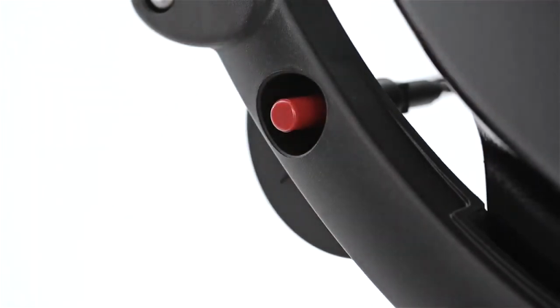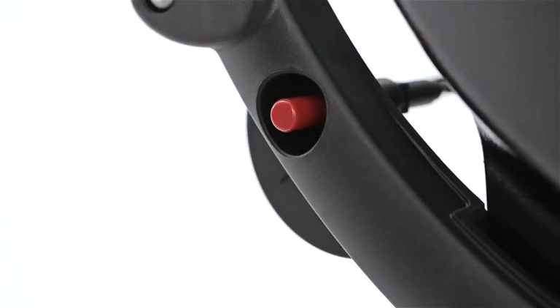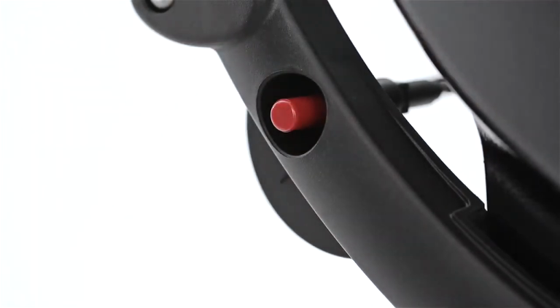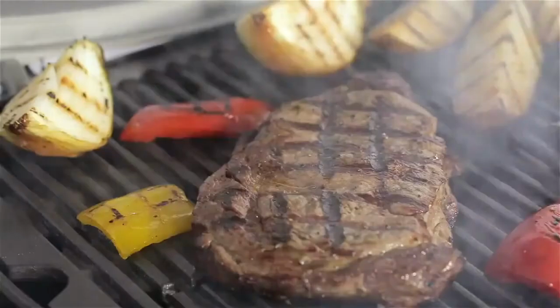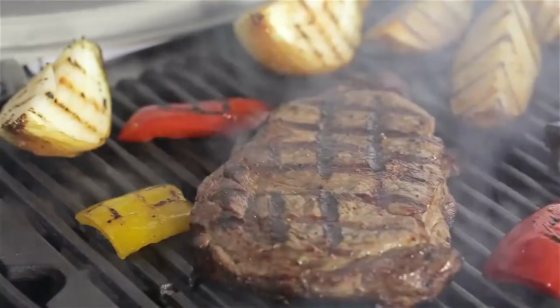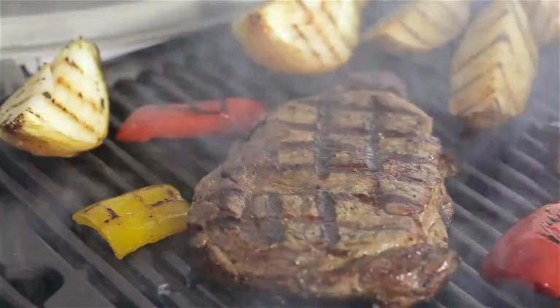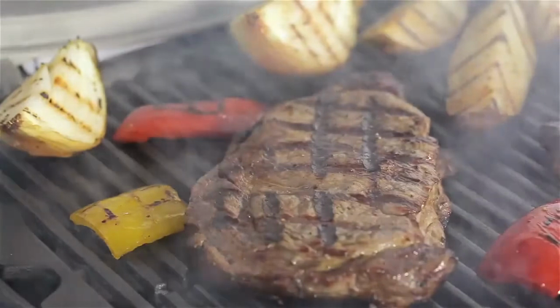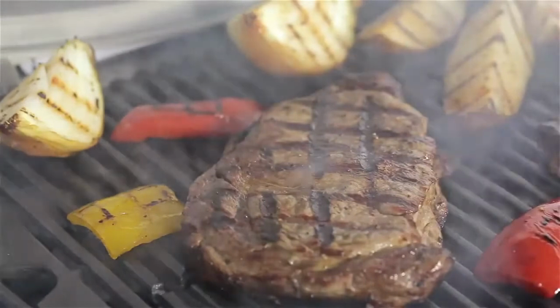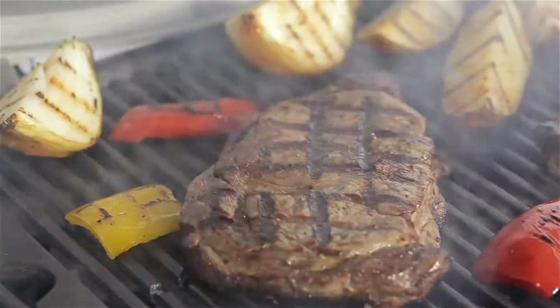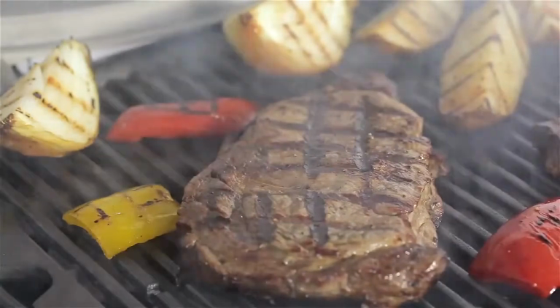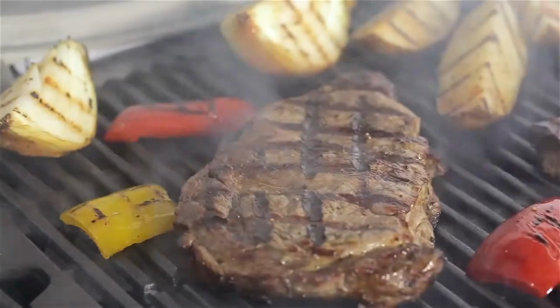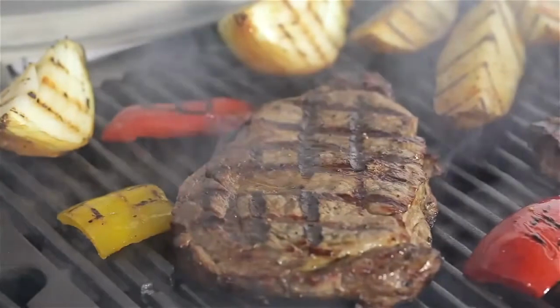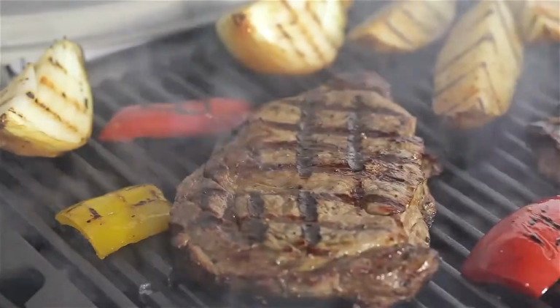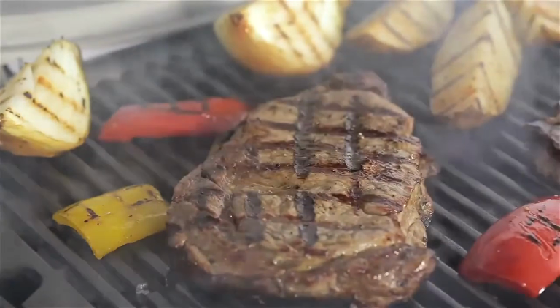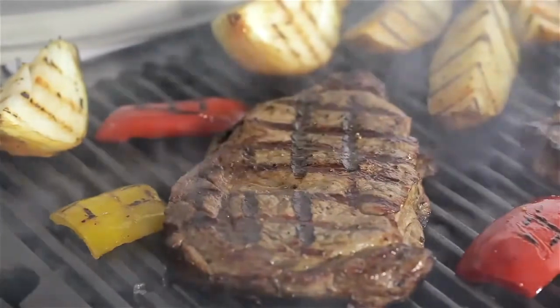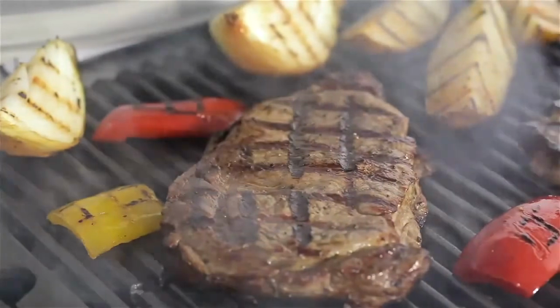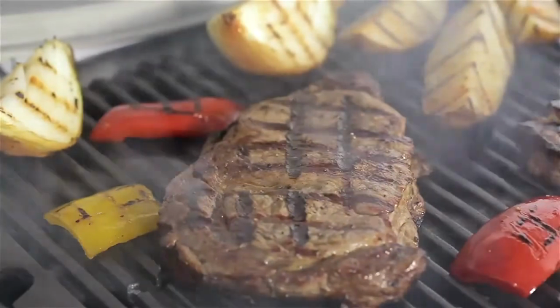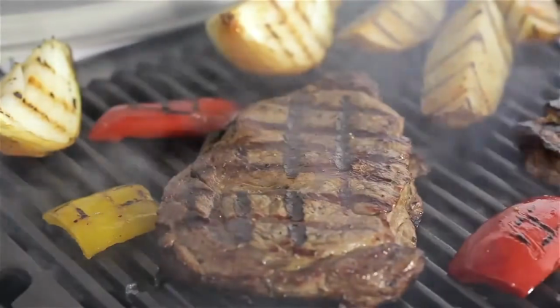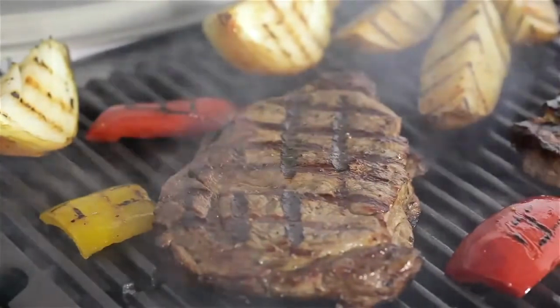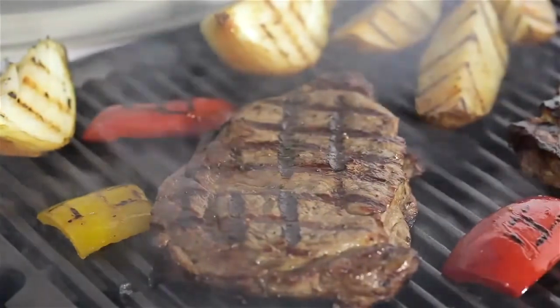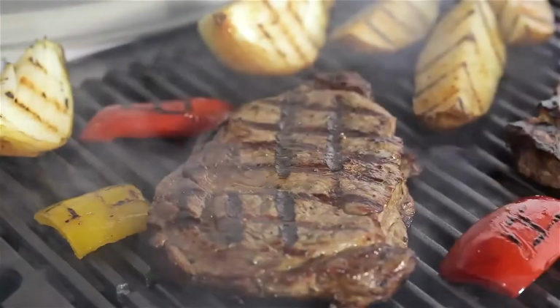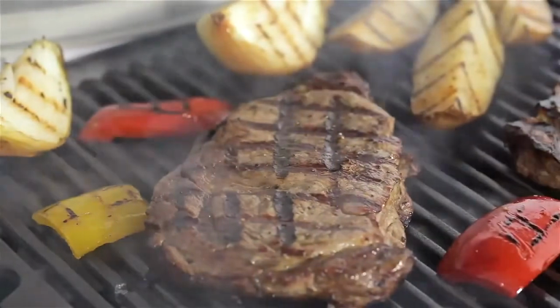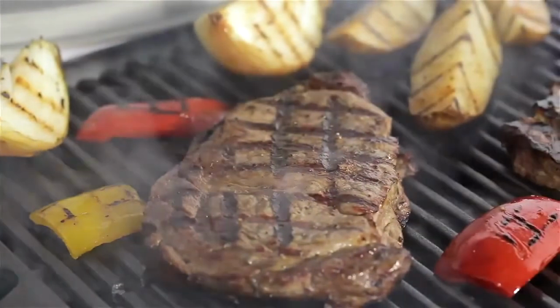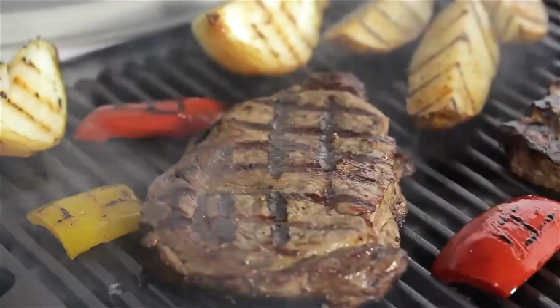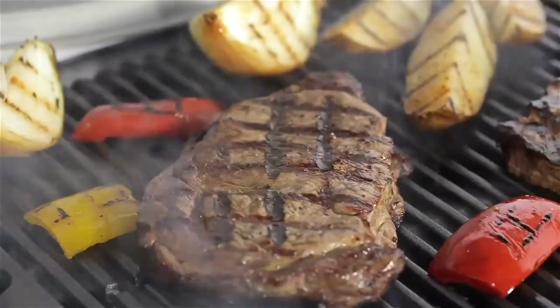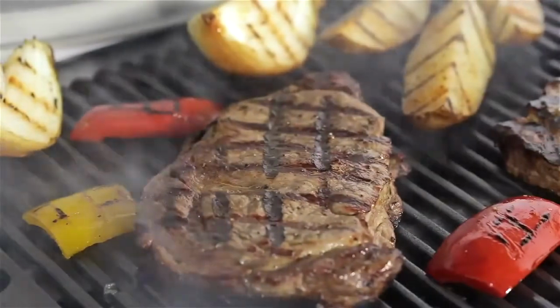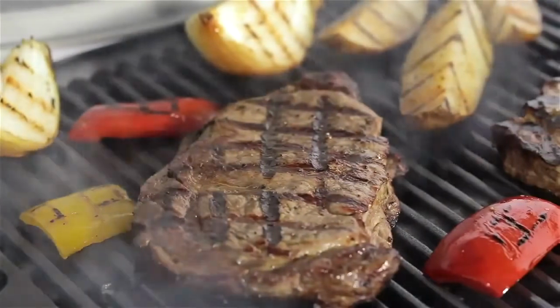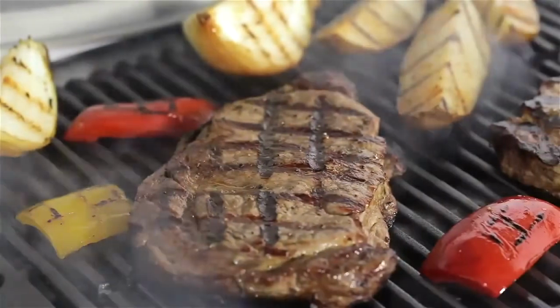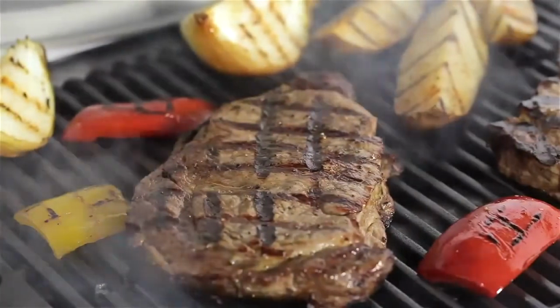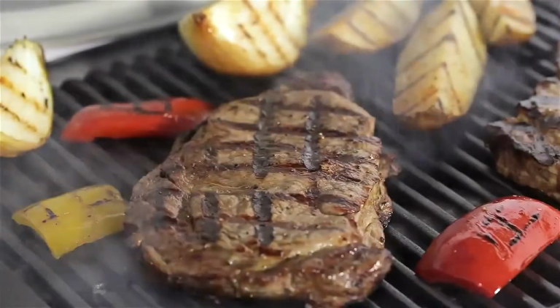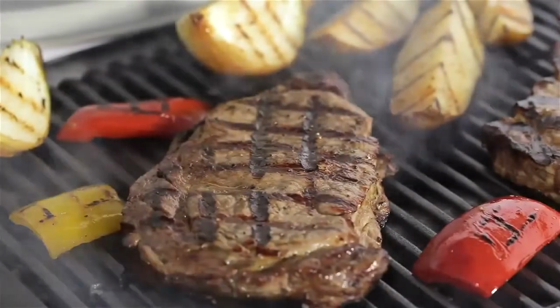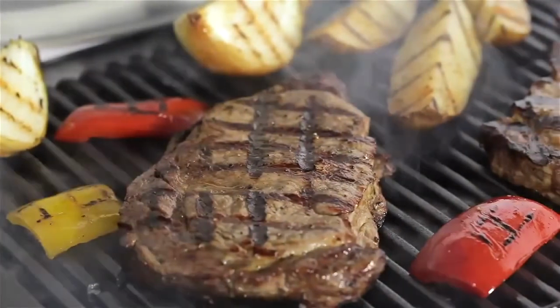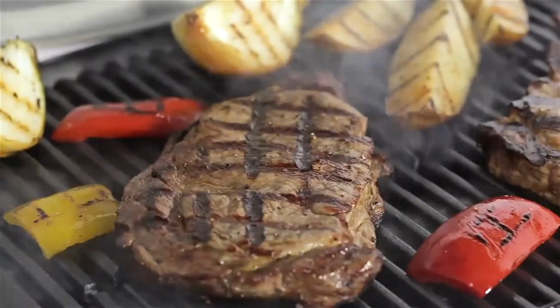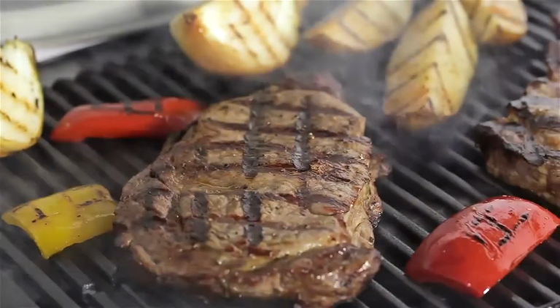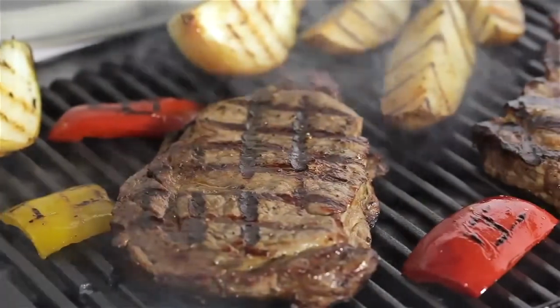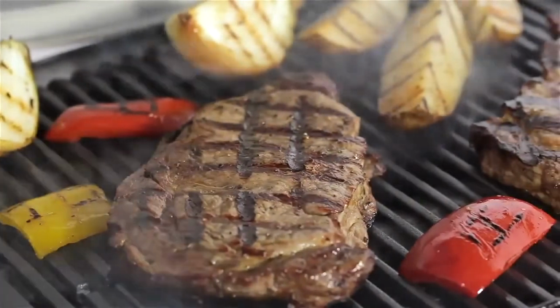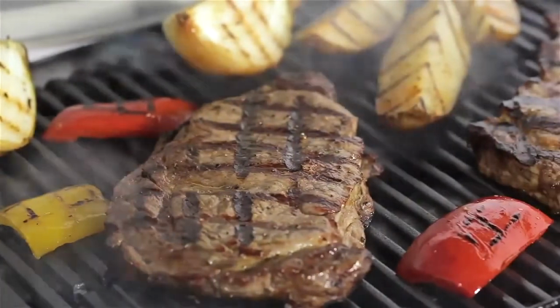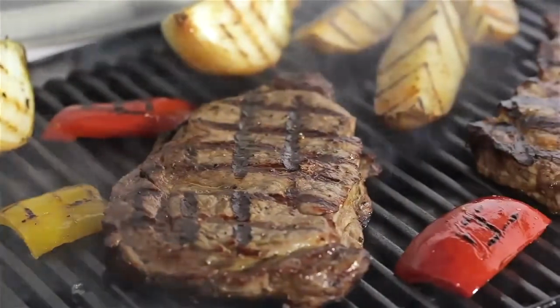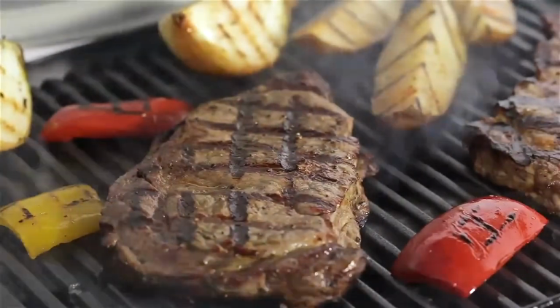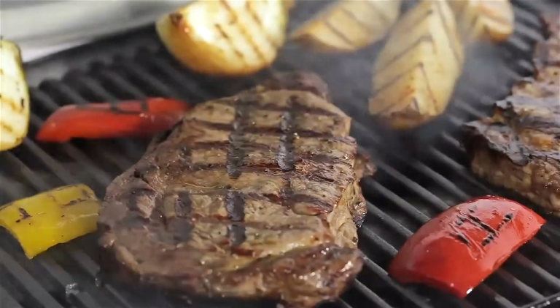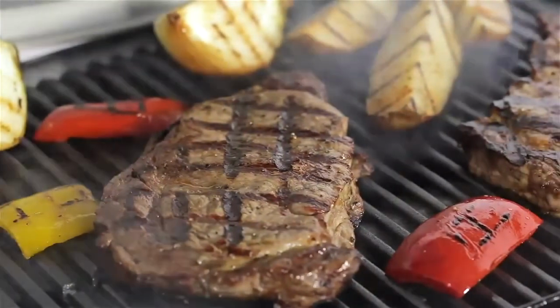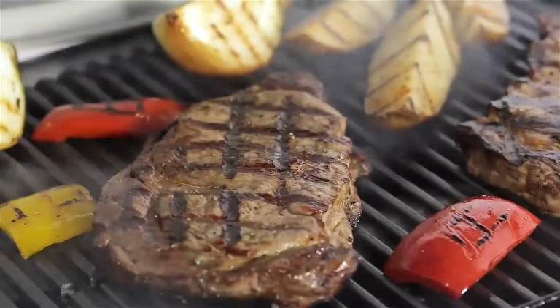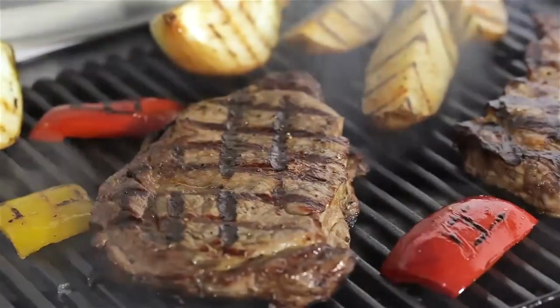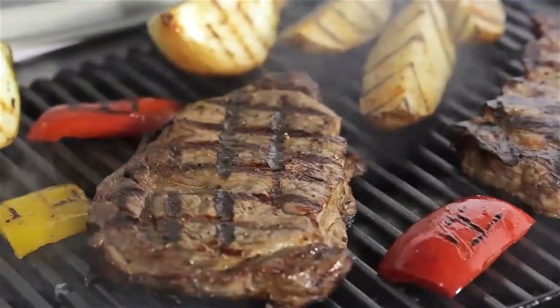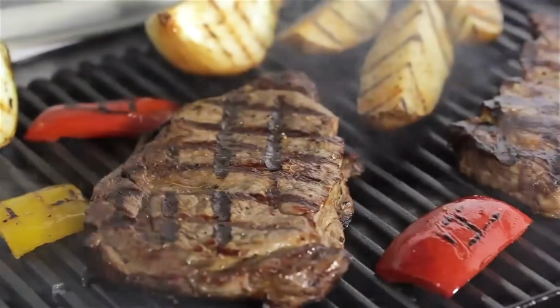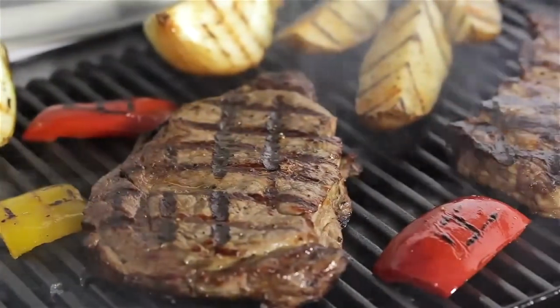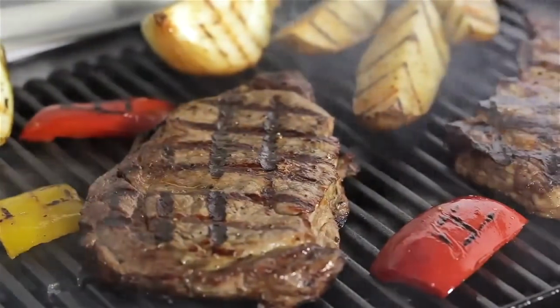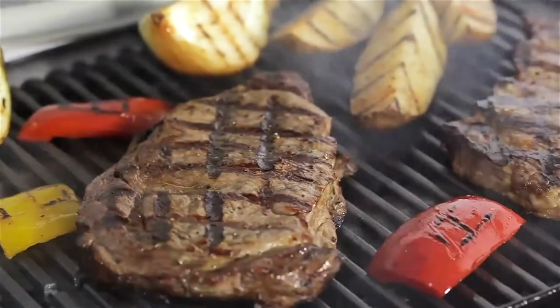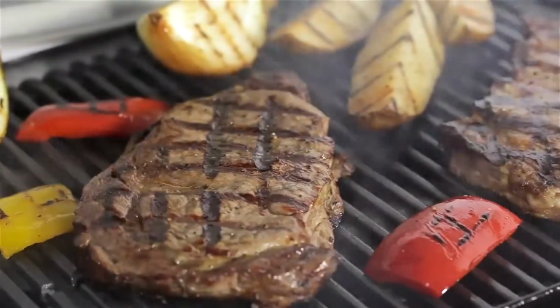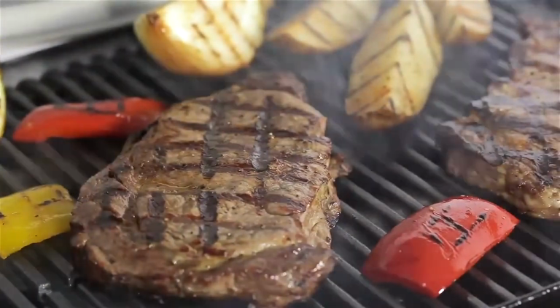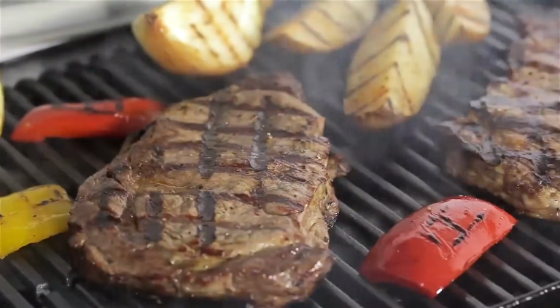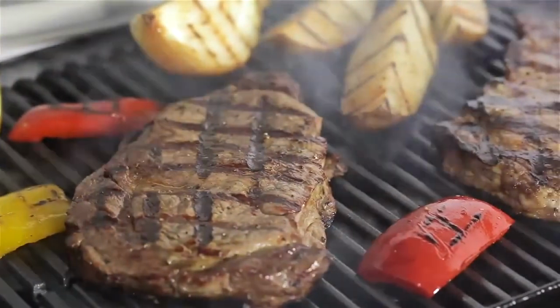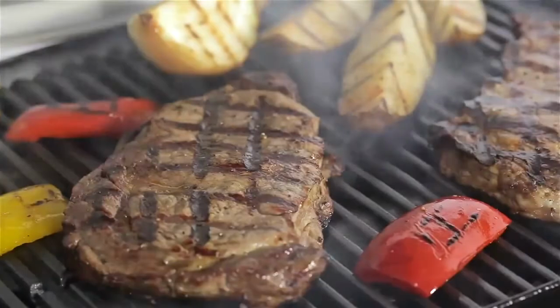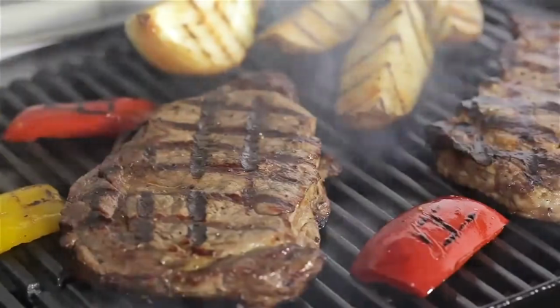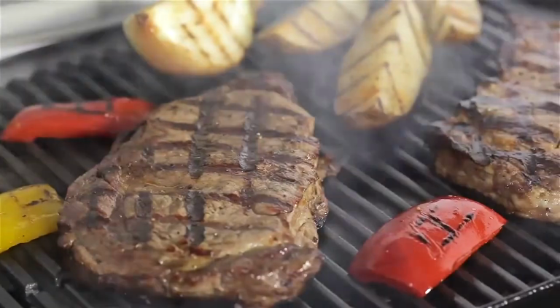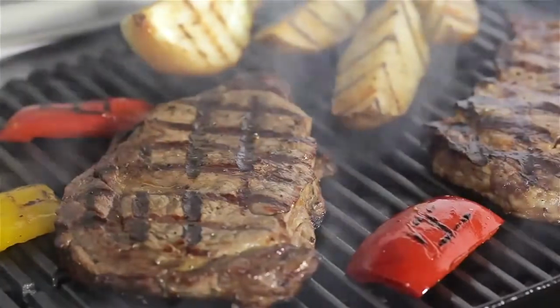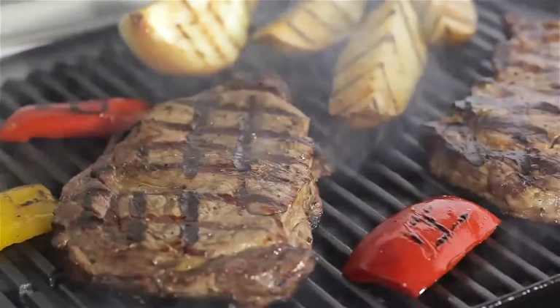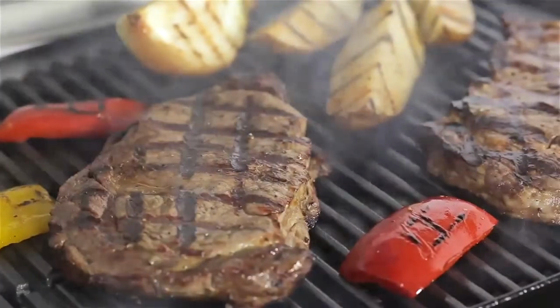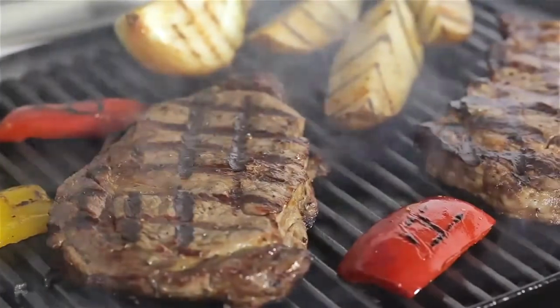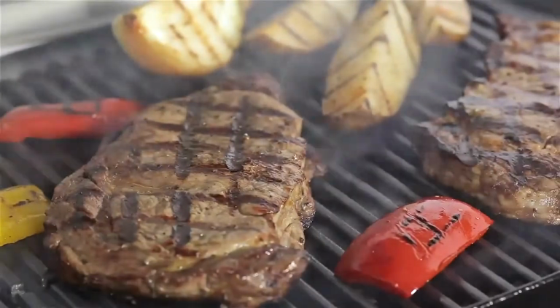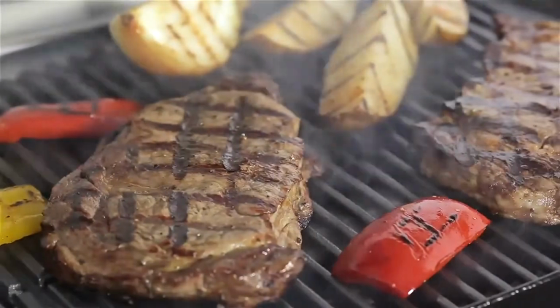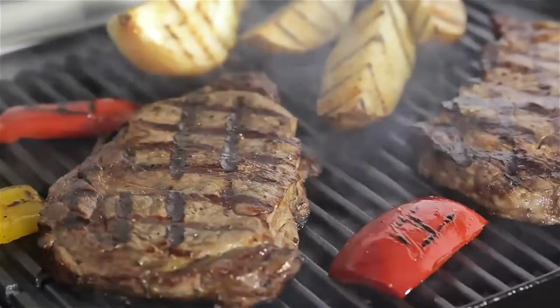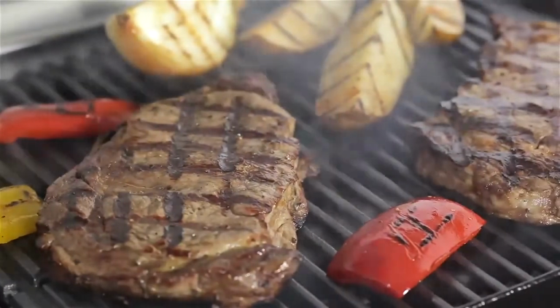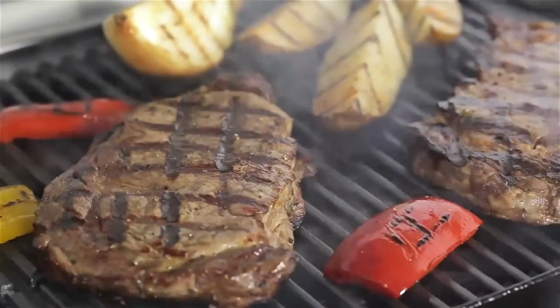A large-capacity porcelain-enameled cast iron cooking grate conducts heat evenly across the entire surface.